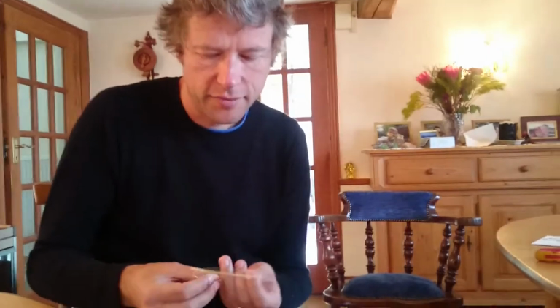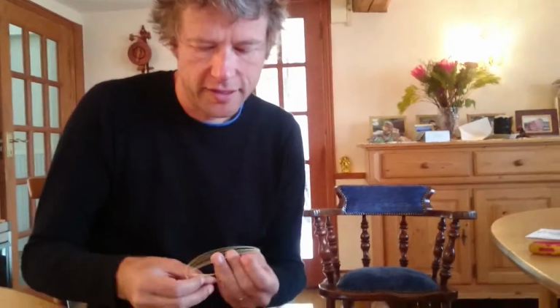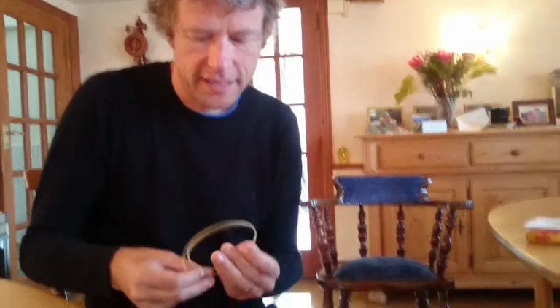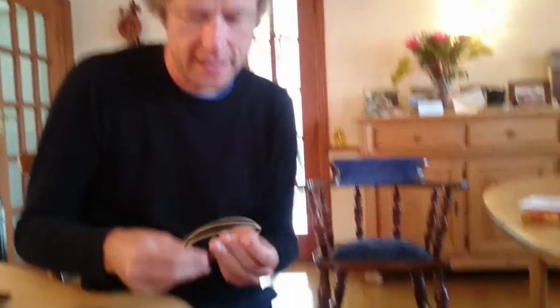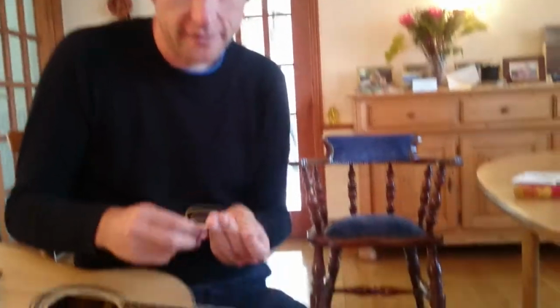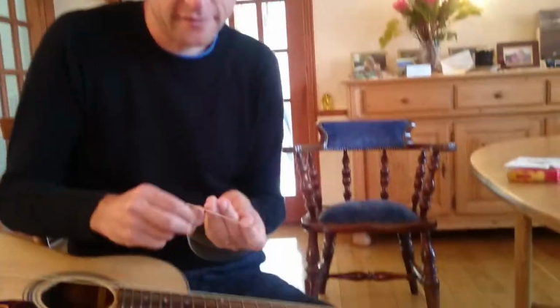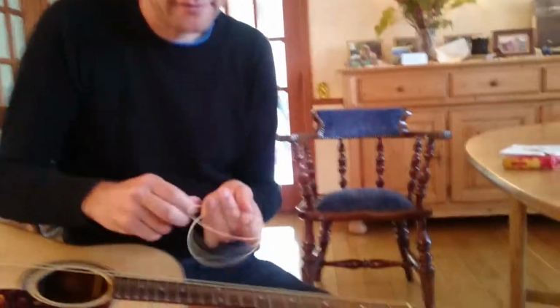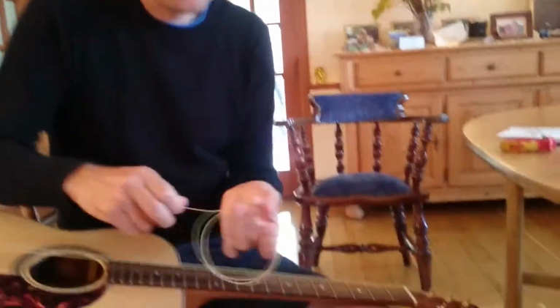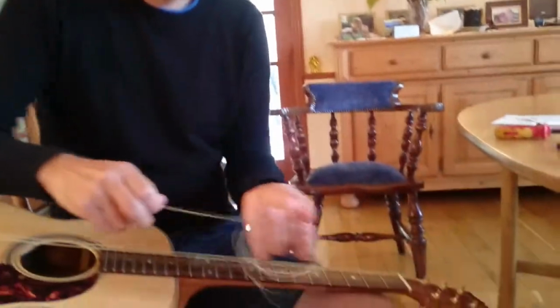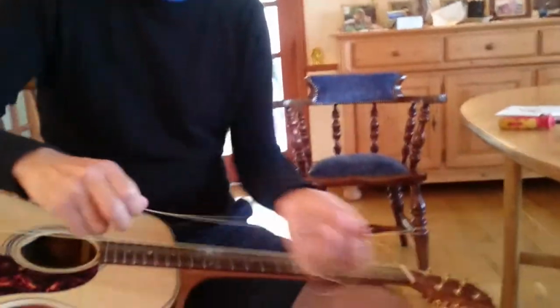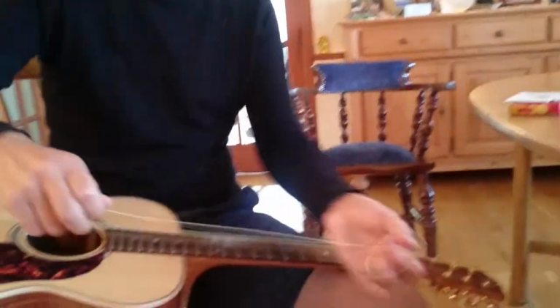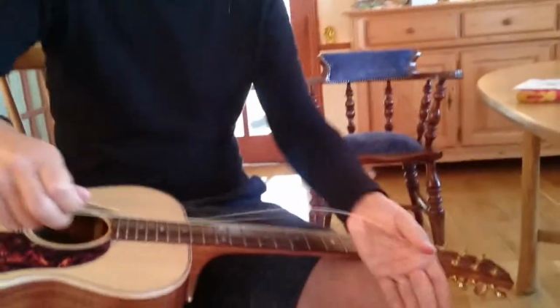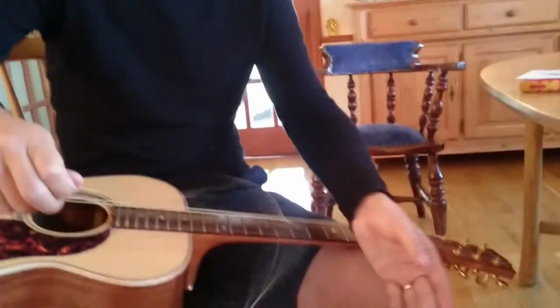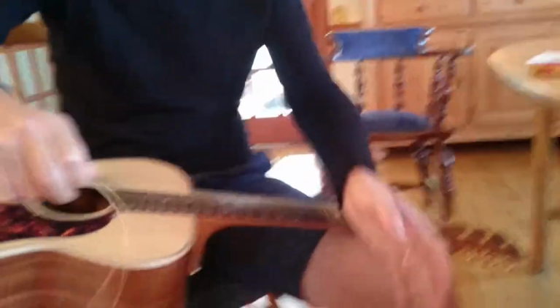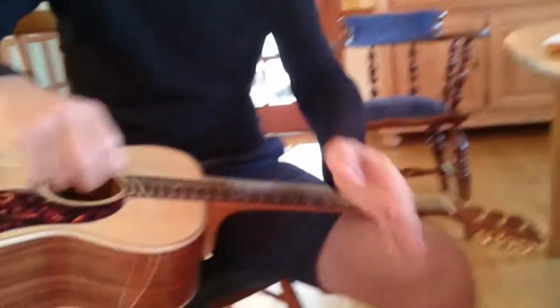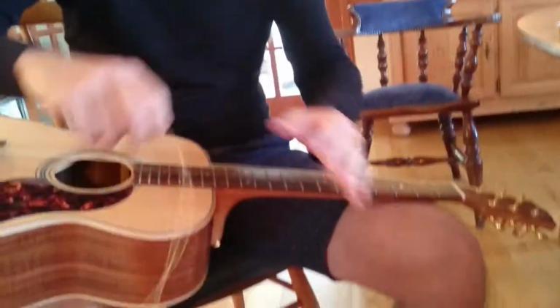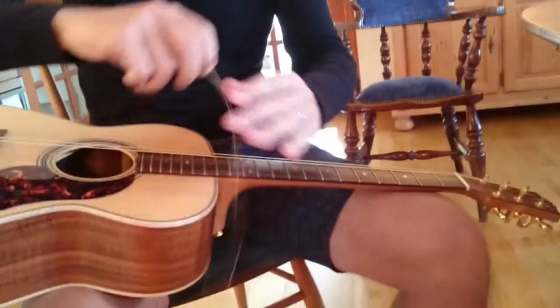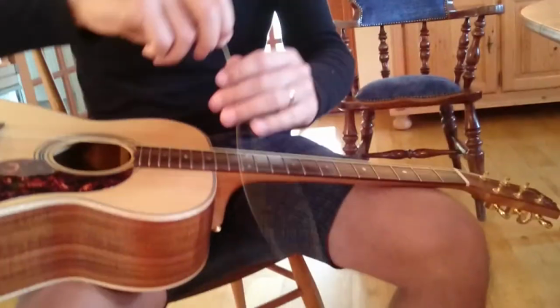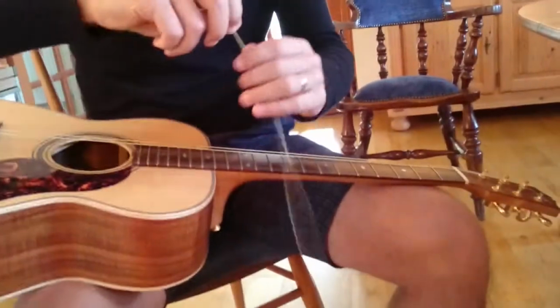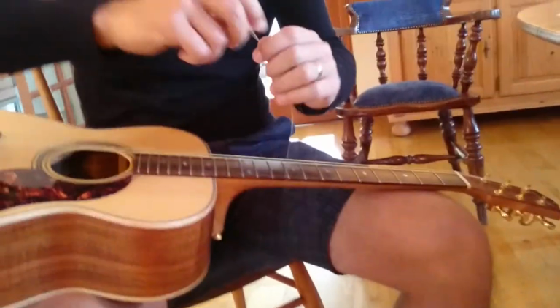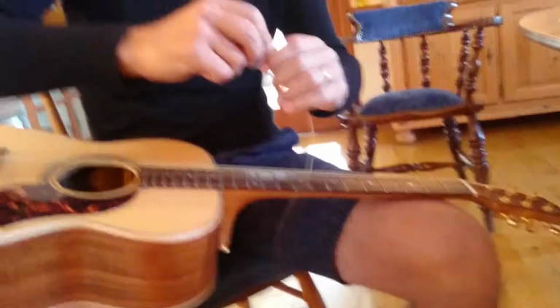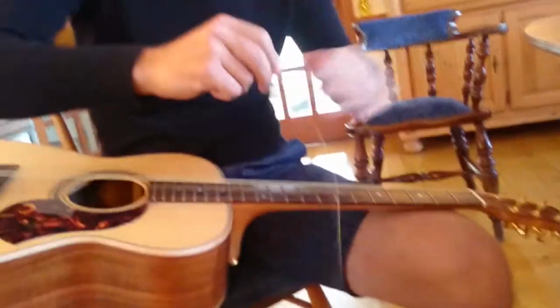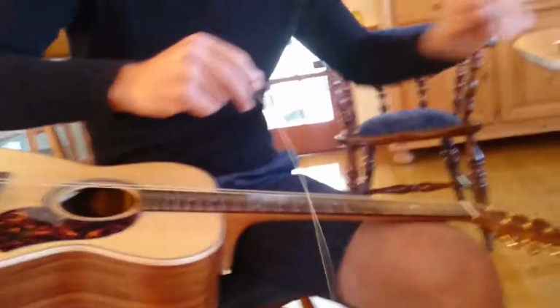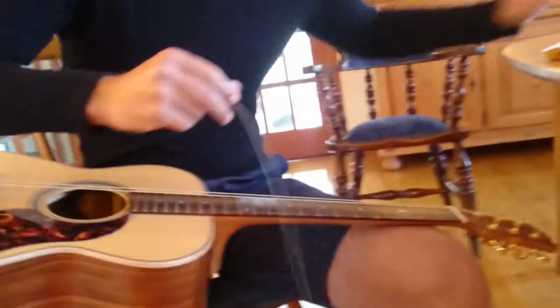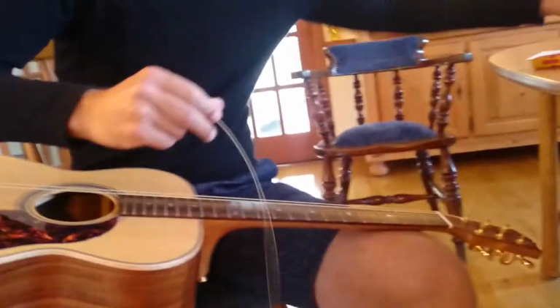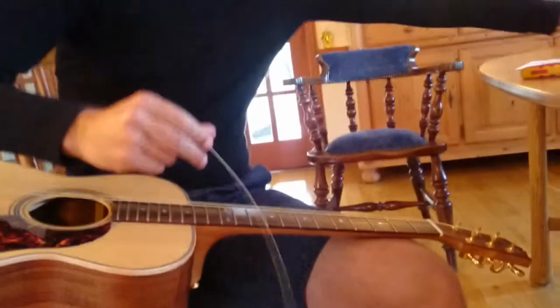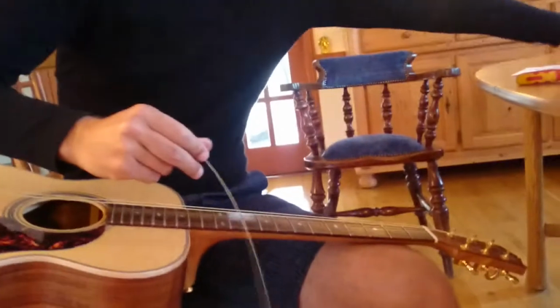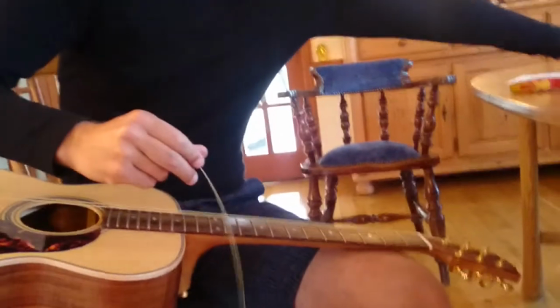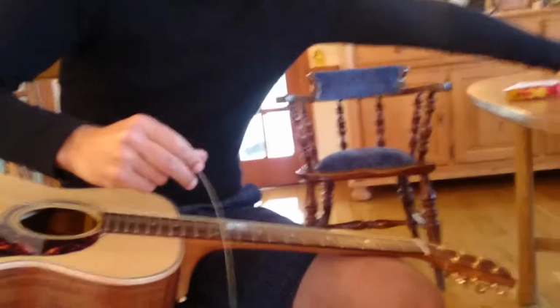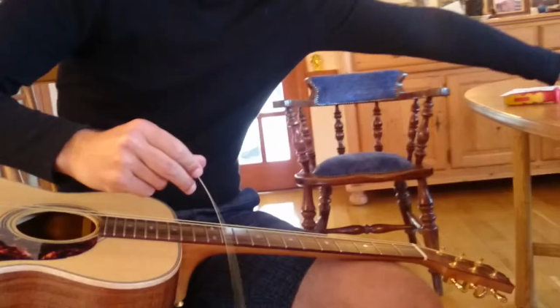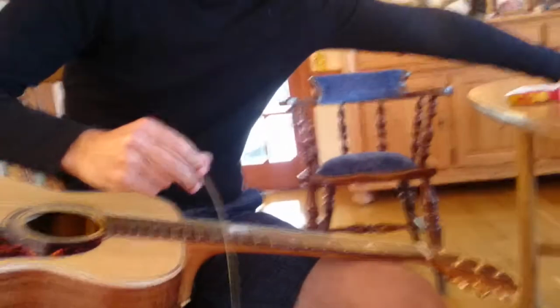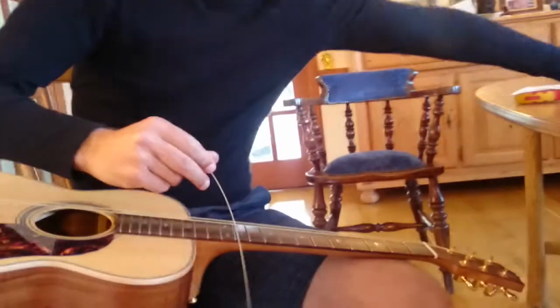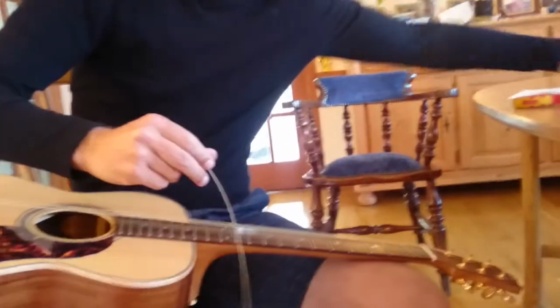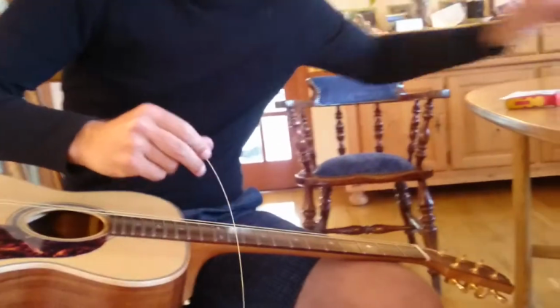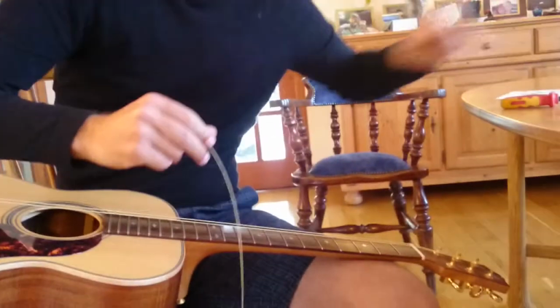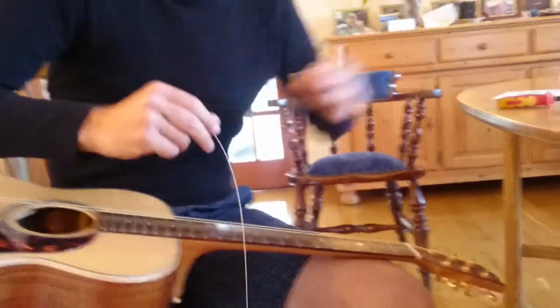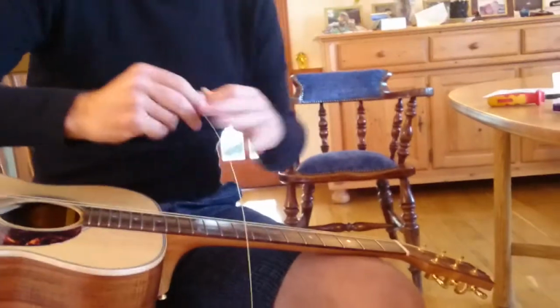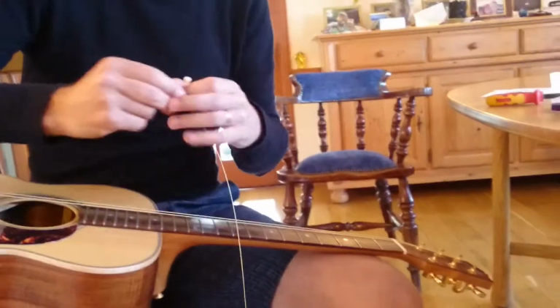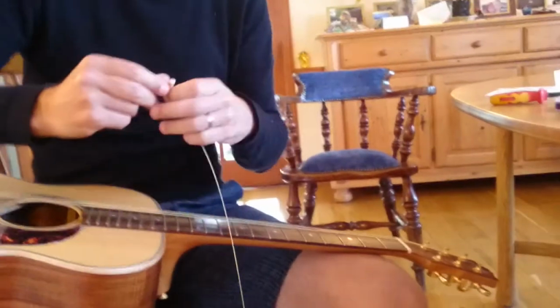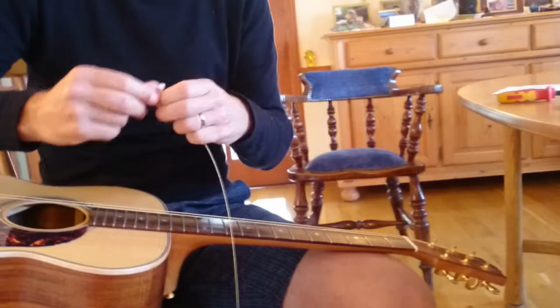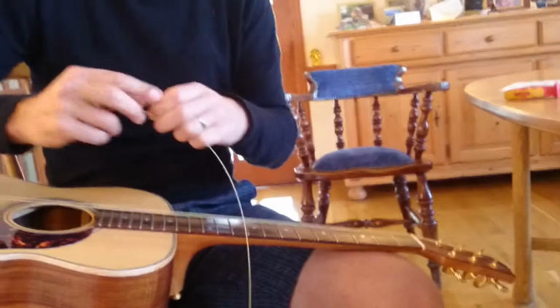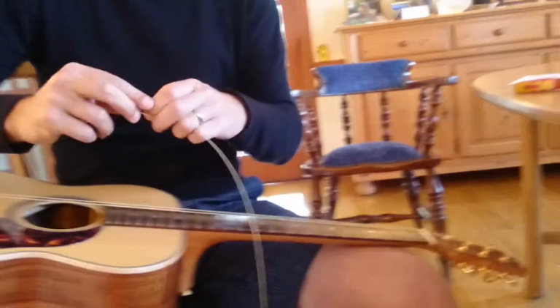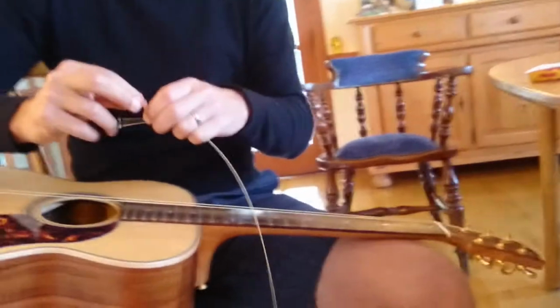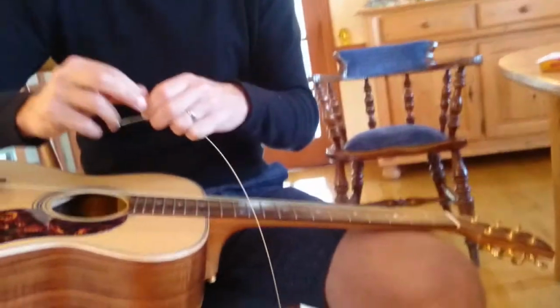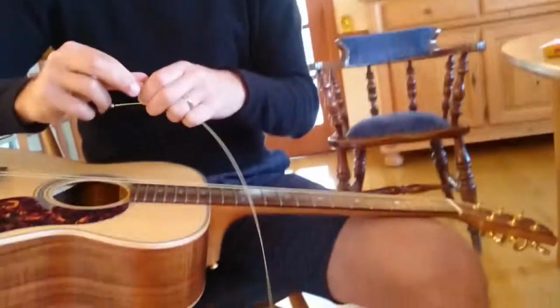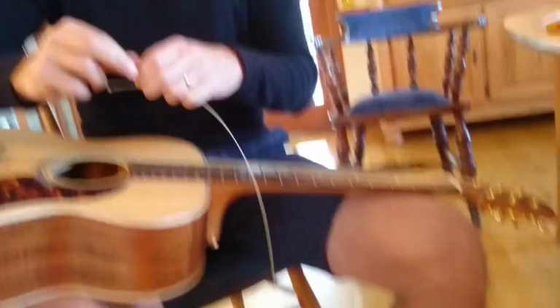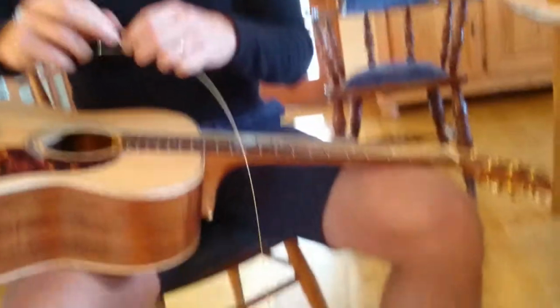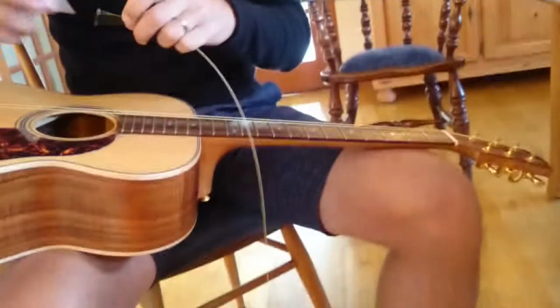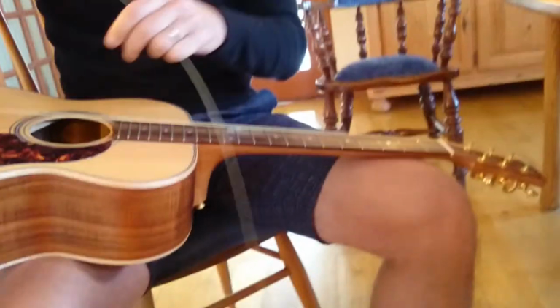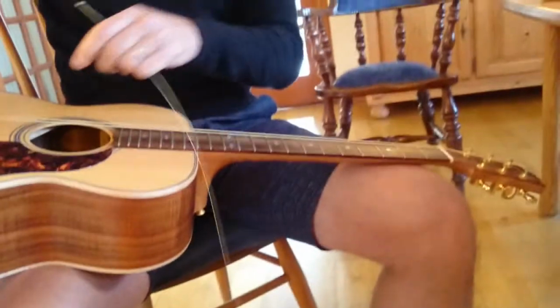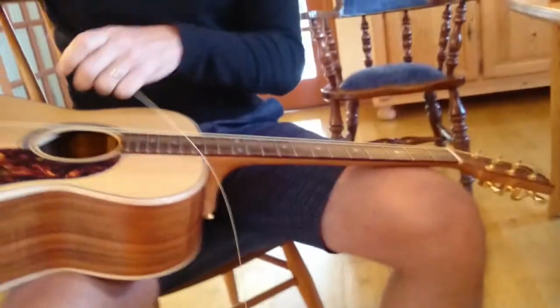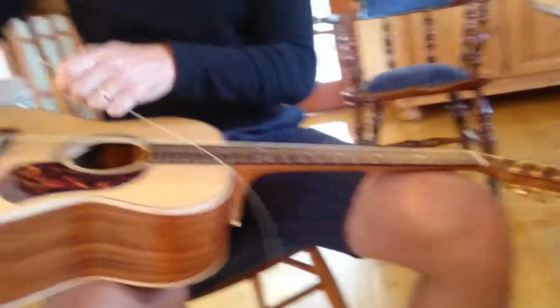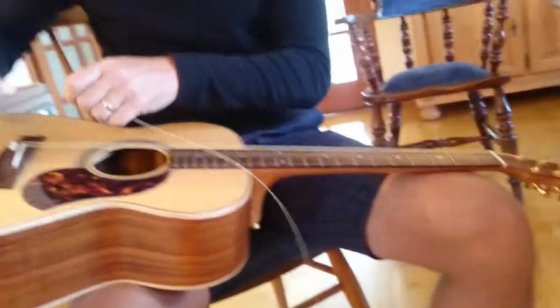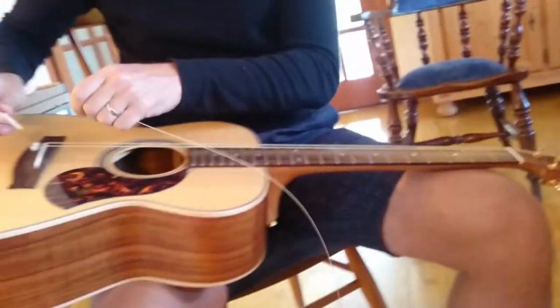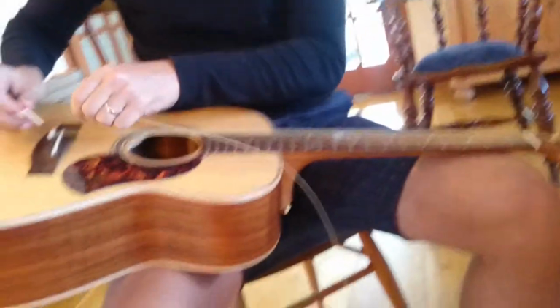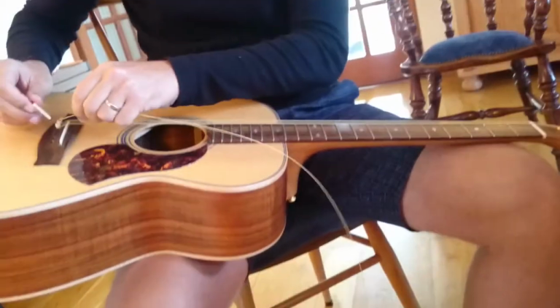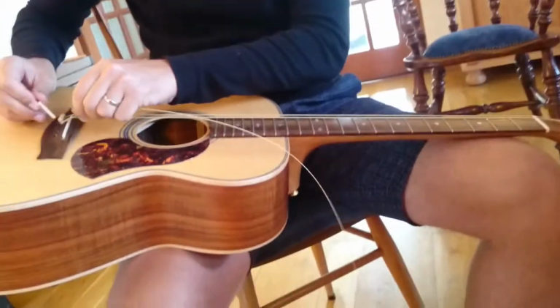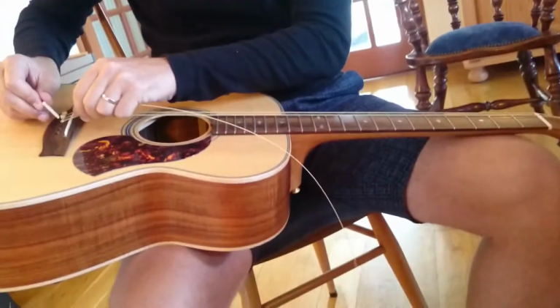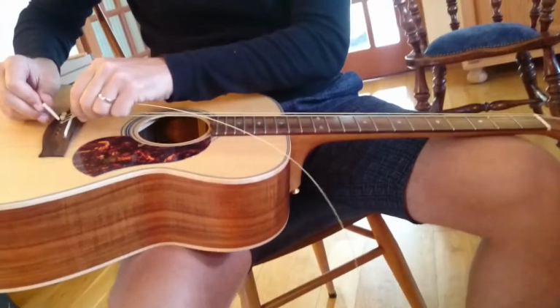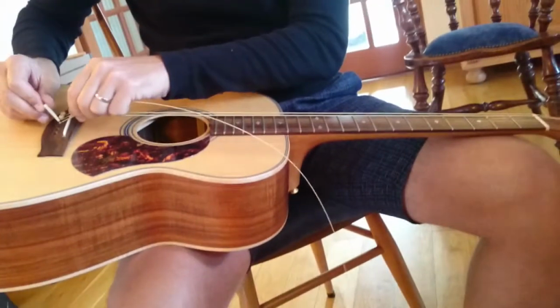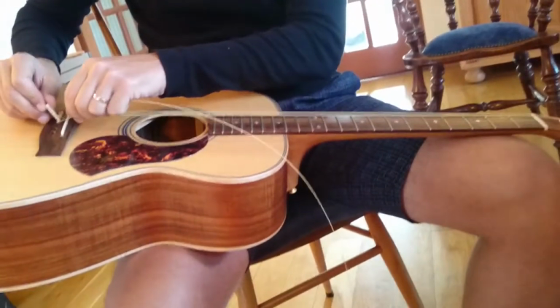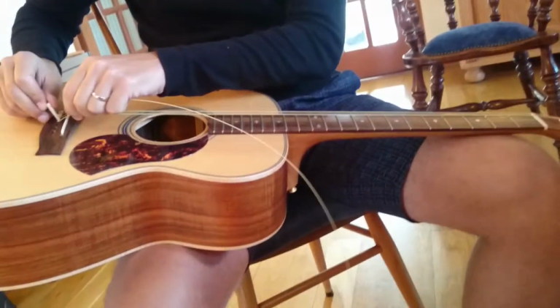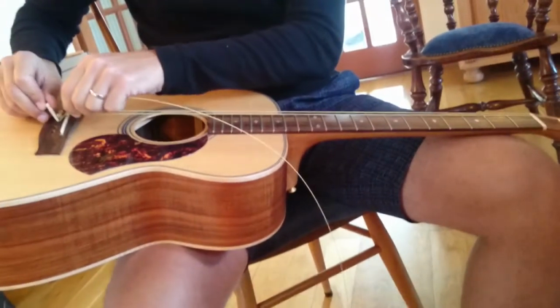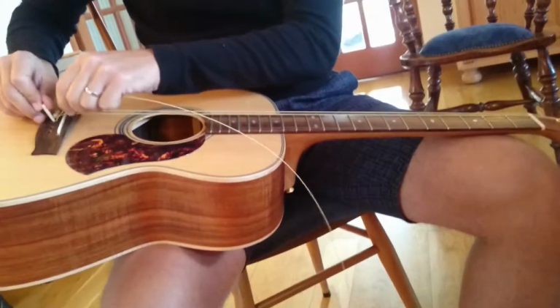Pull it out, do exactly the same, and then after I've done this one, we're going to have a pause and get to the tuning up bit.